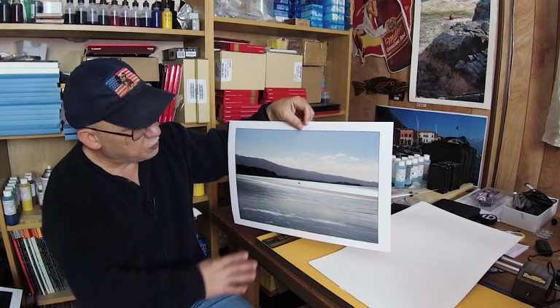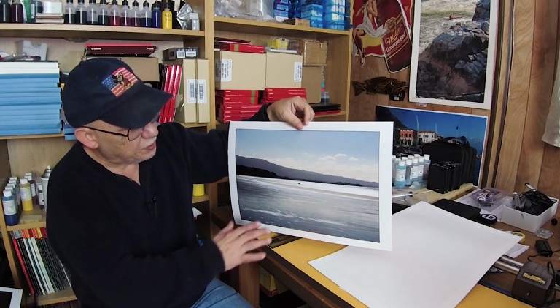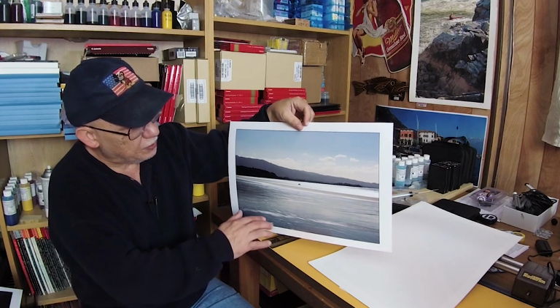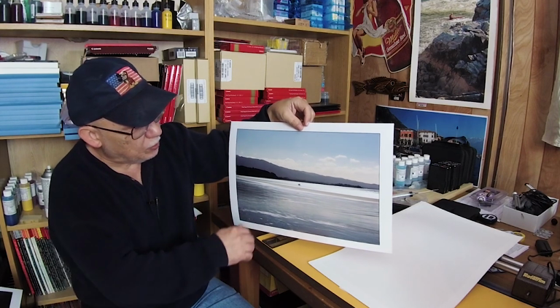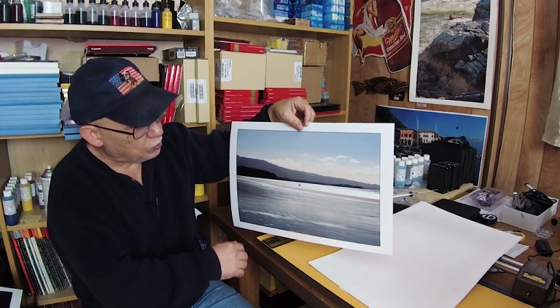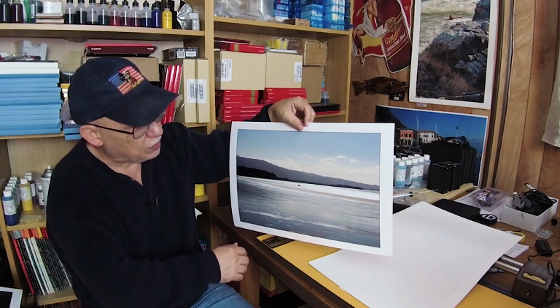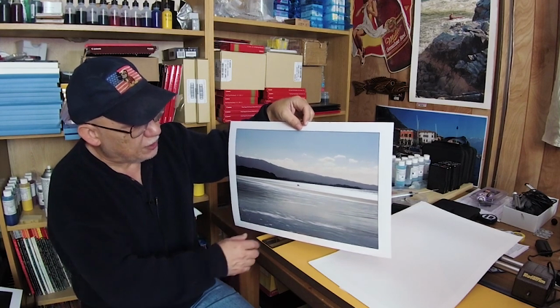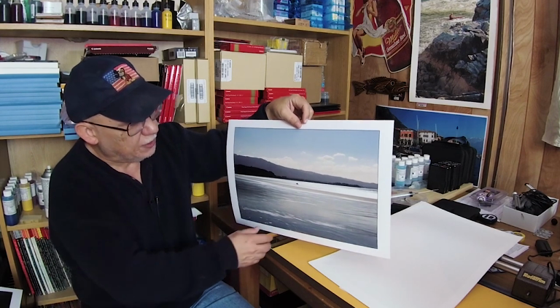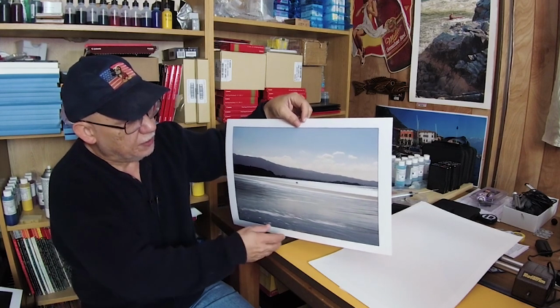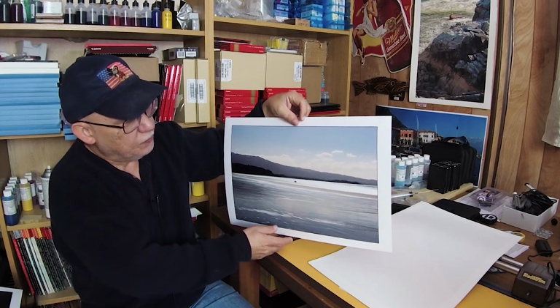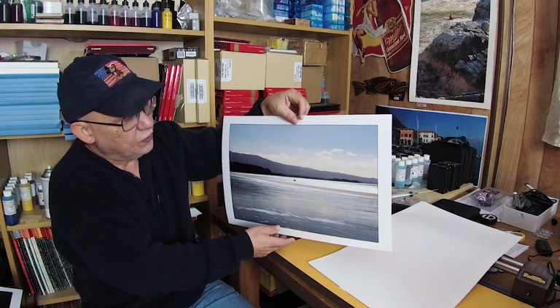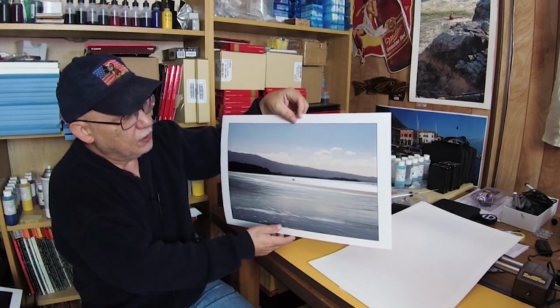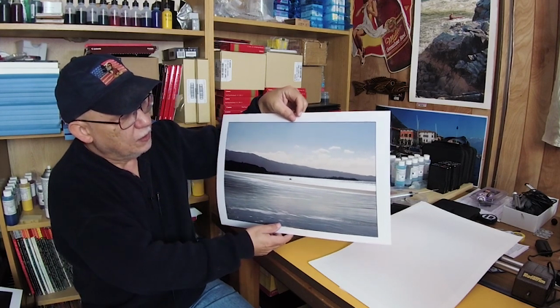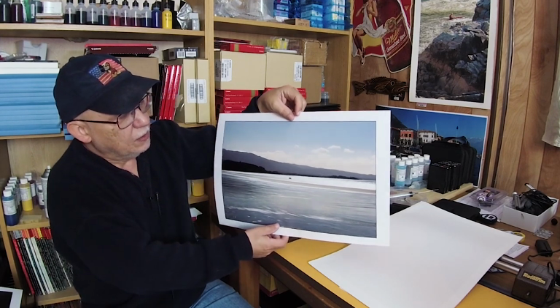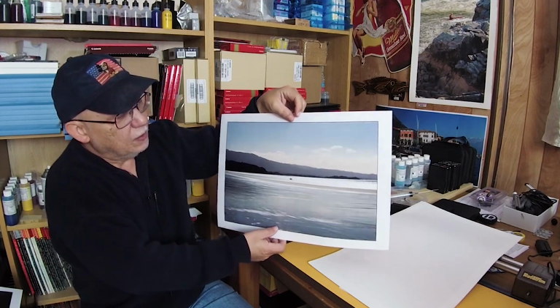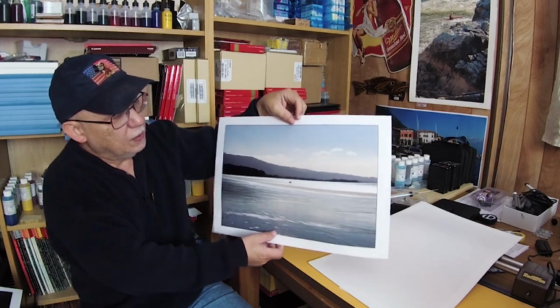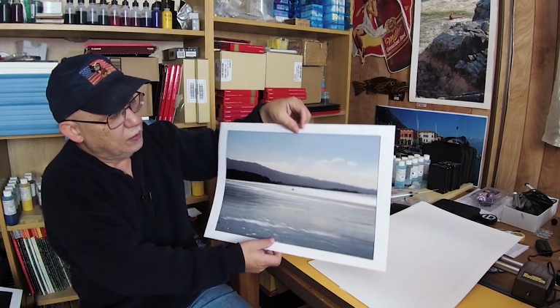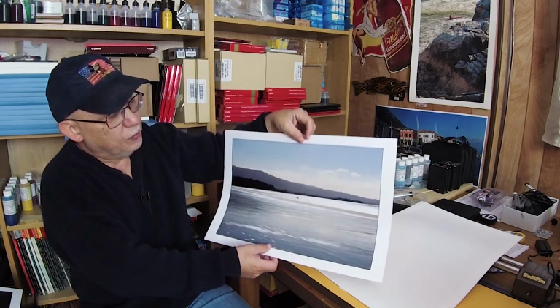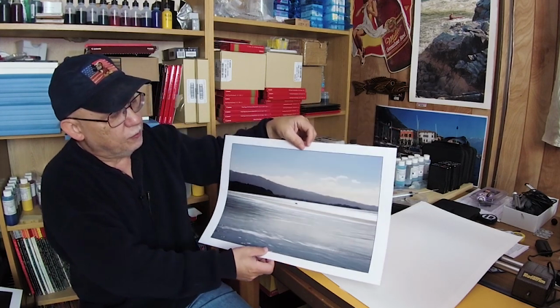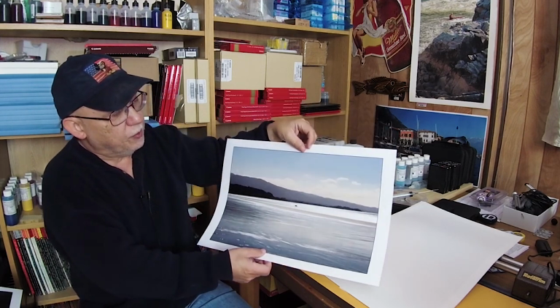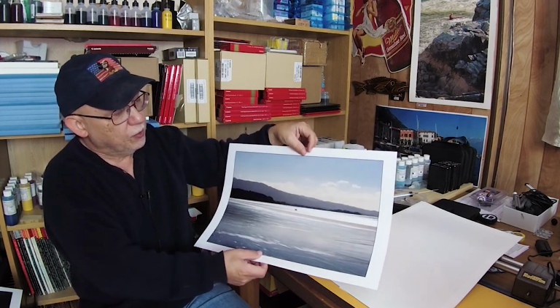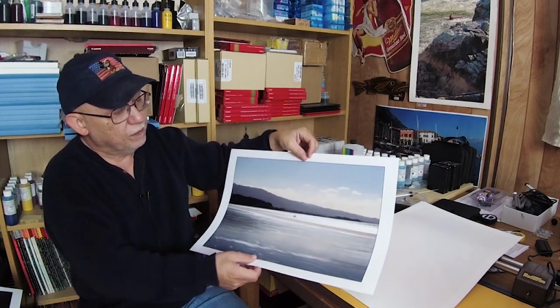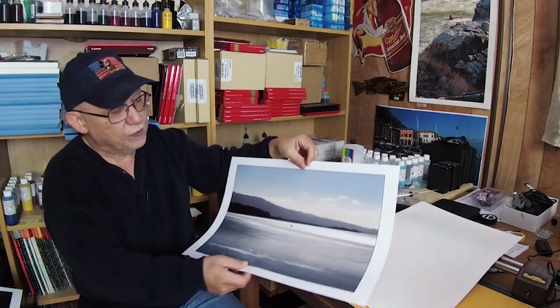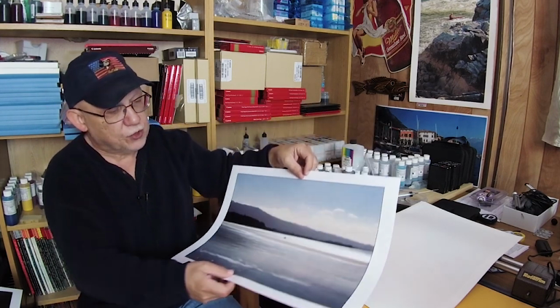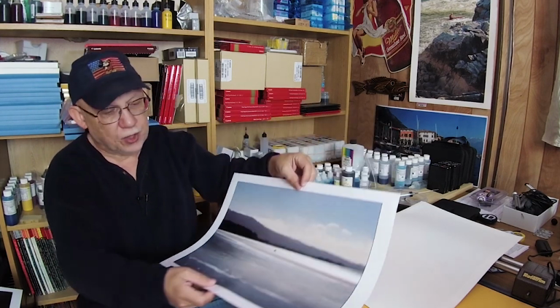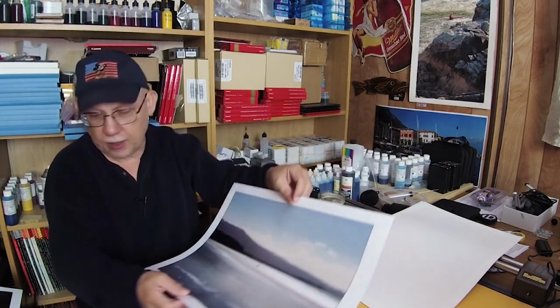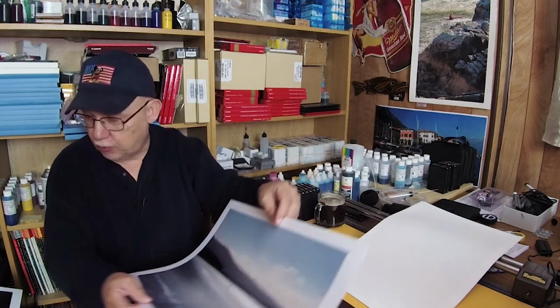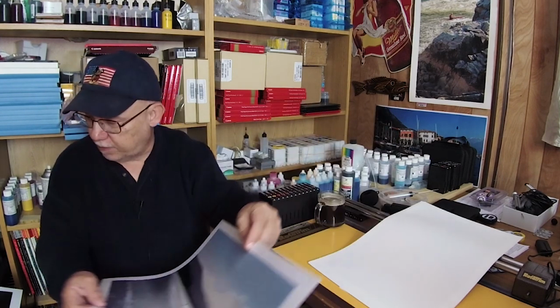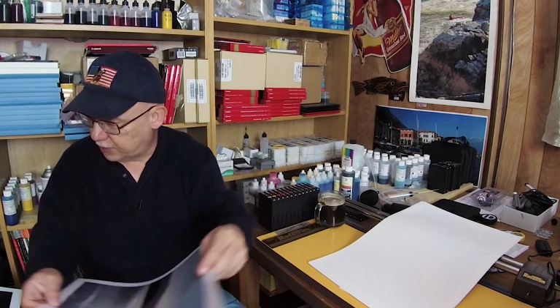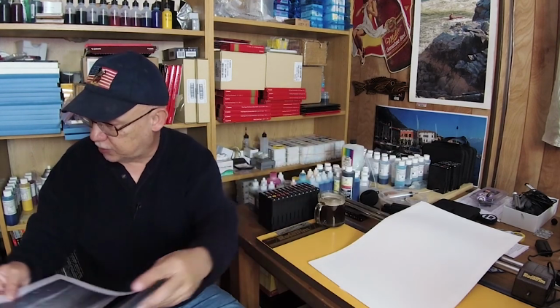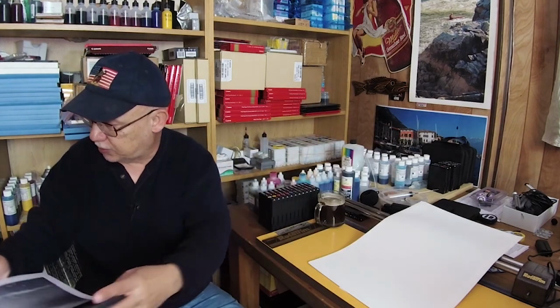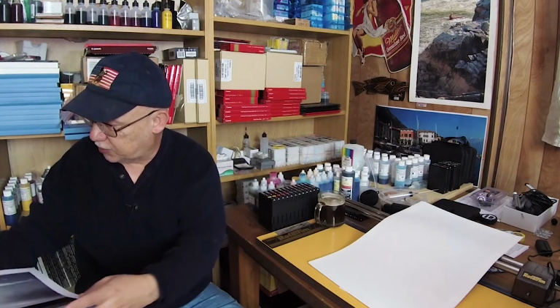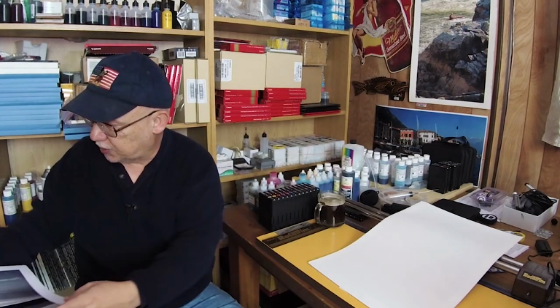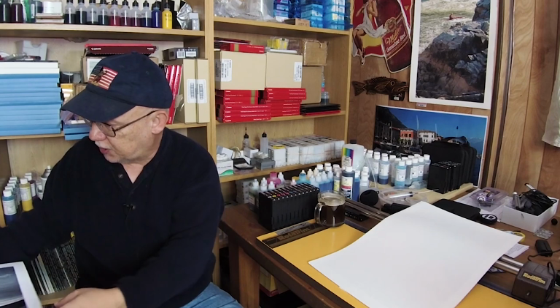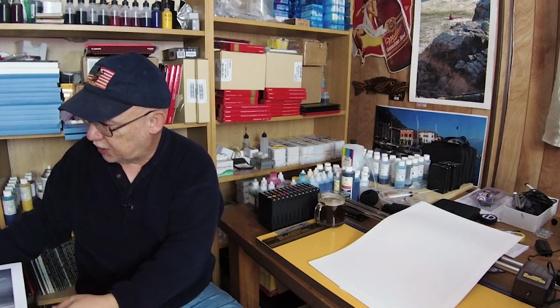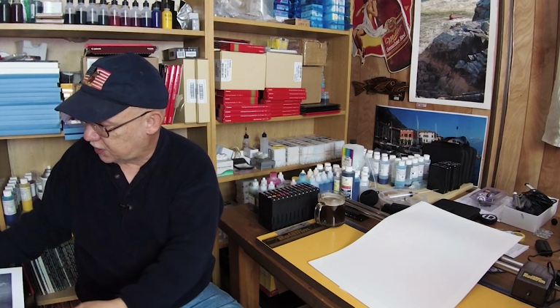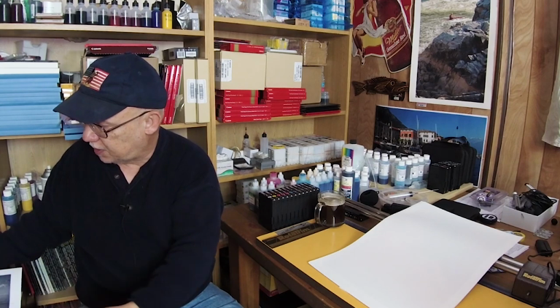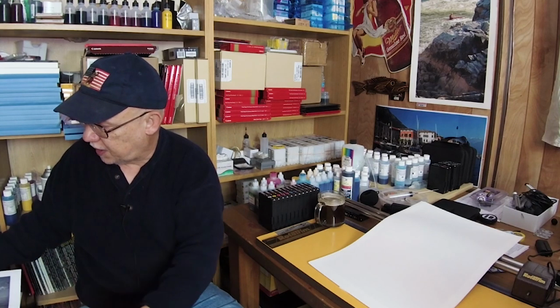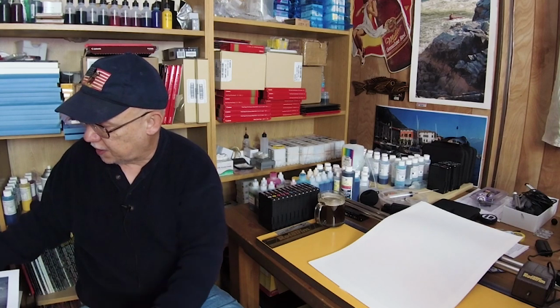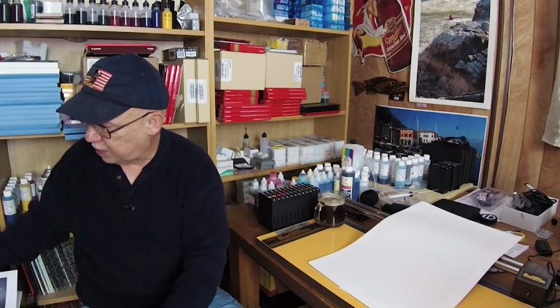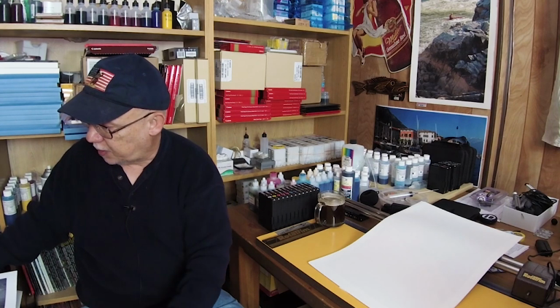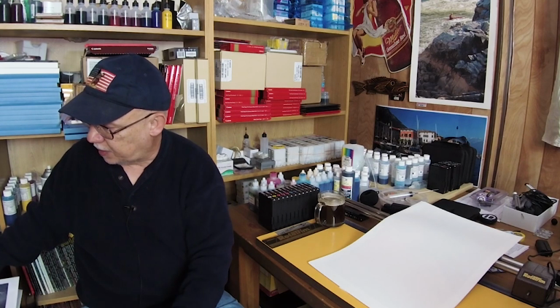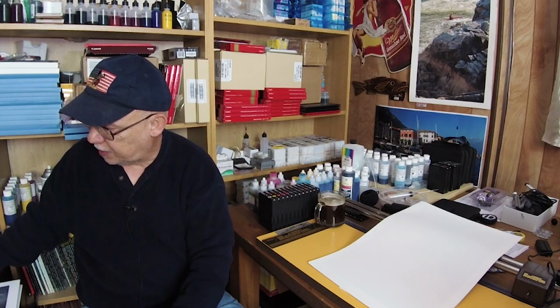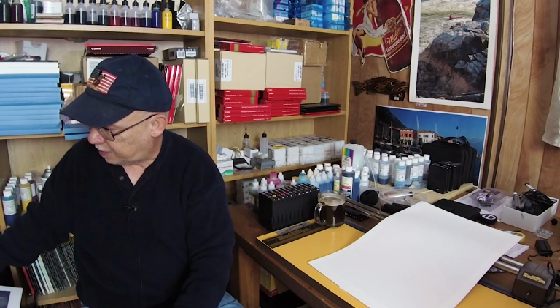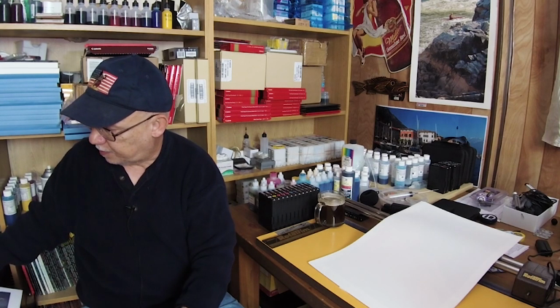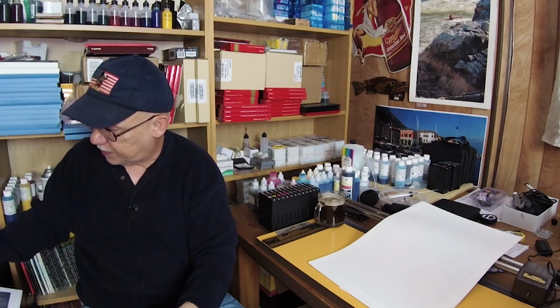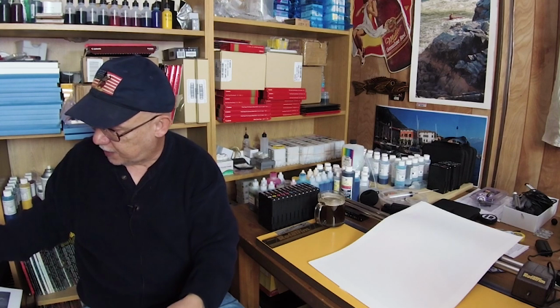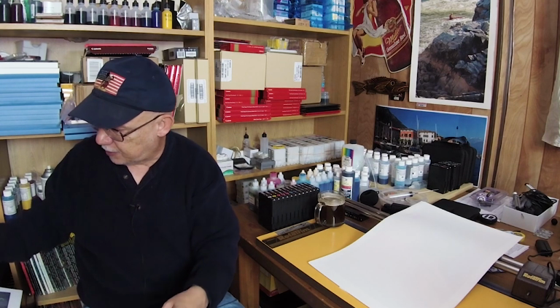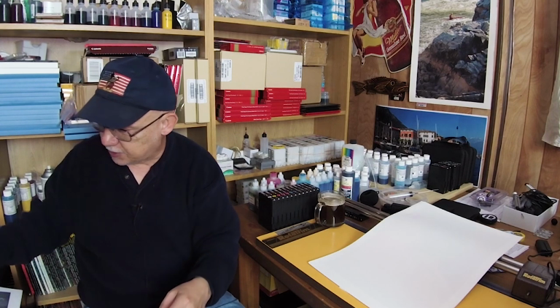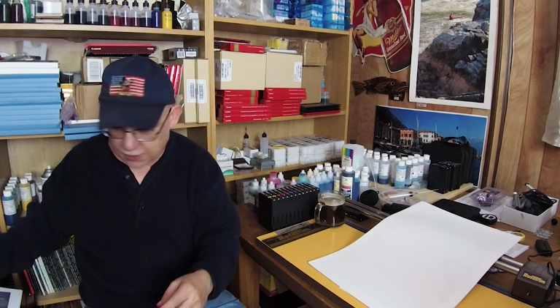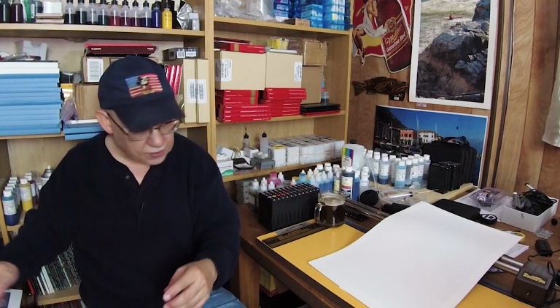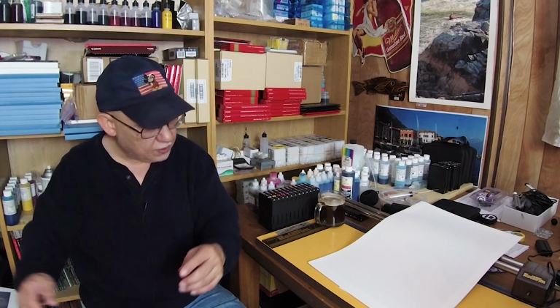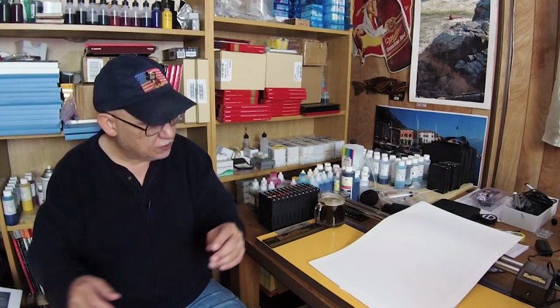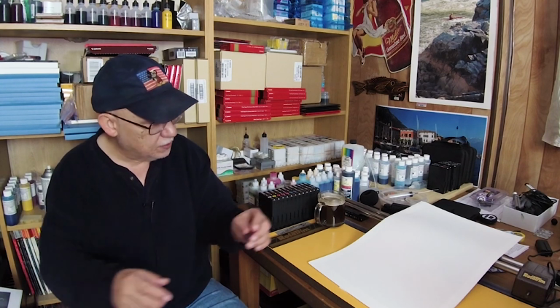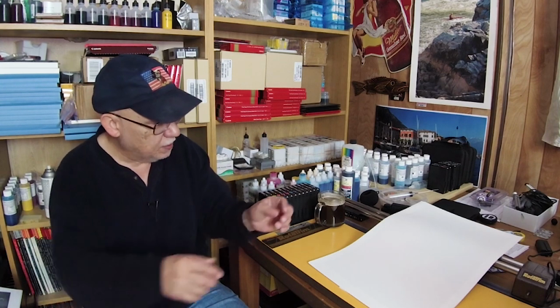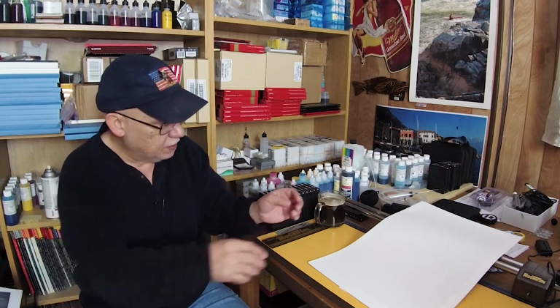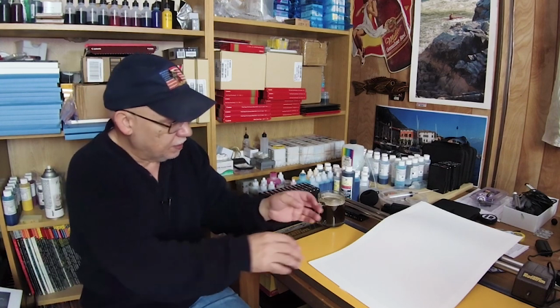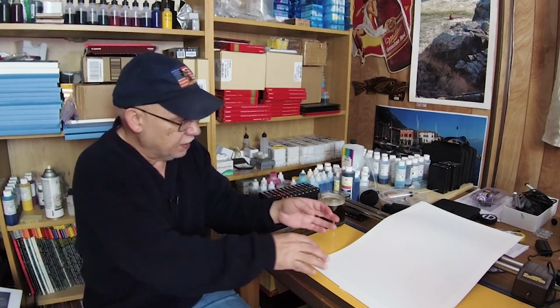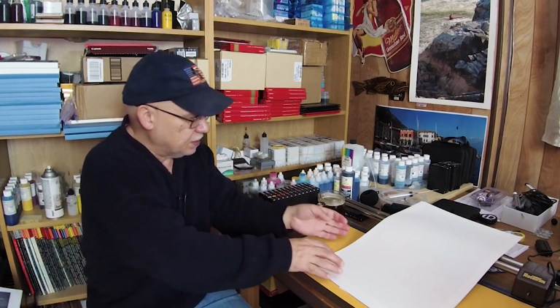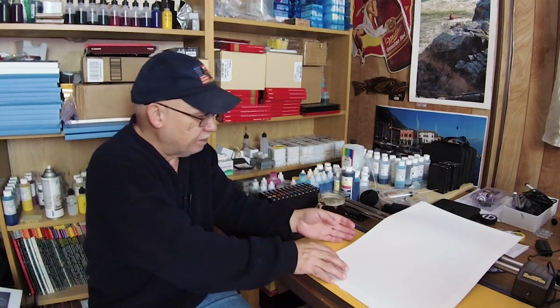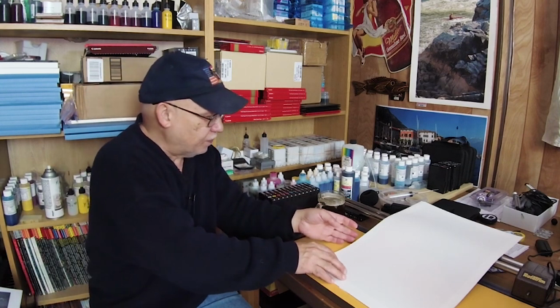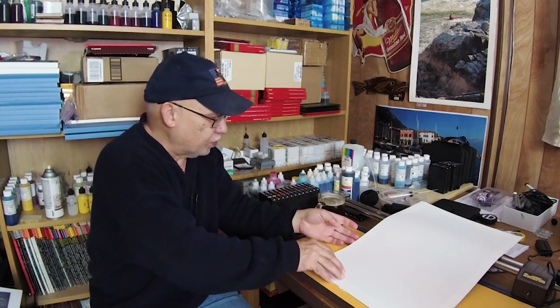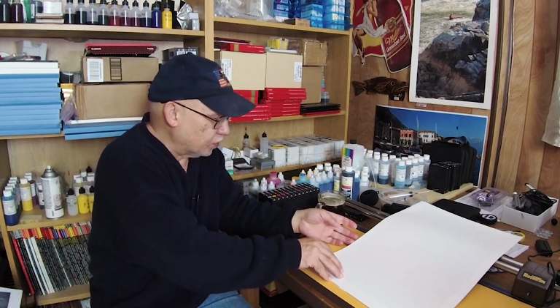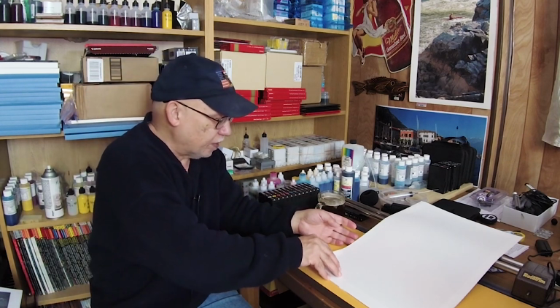Beautiful shot. Whoever took this, I commend them. That was a nice, nice photograph.